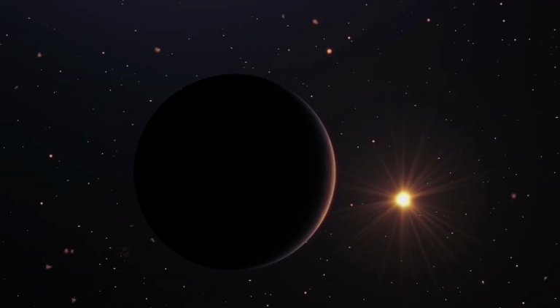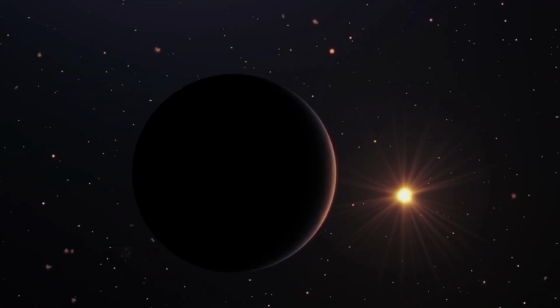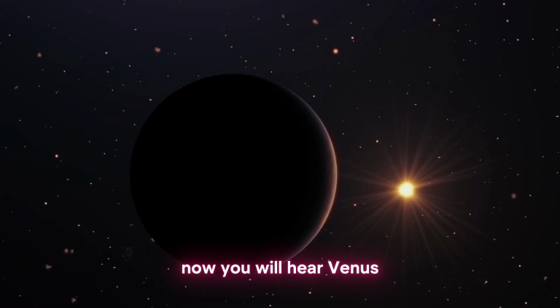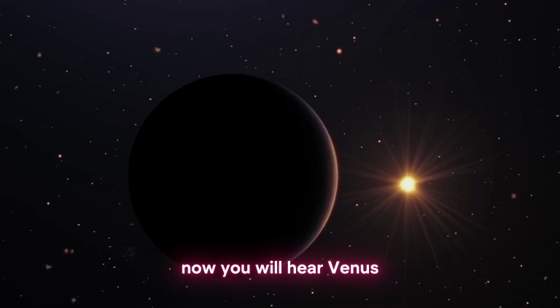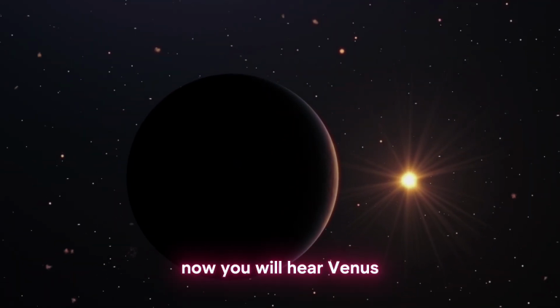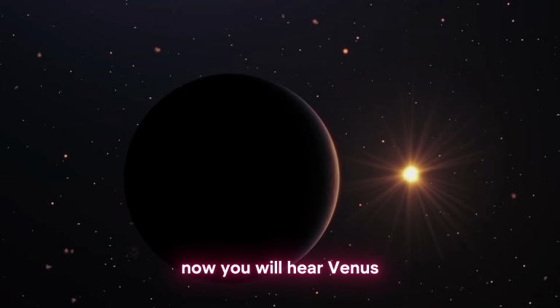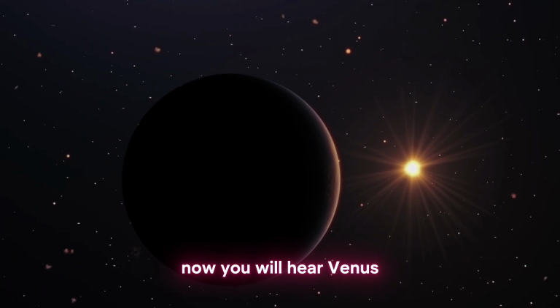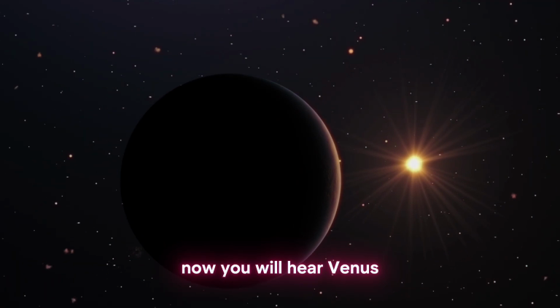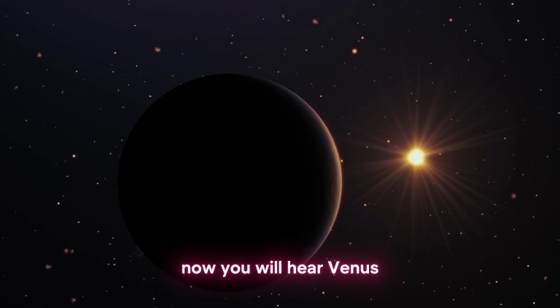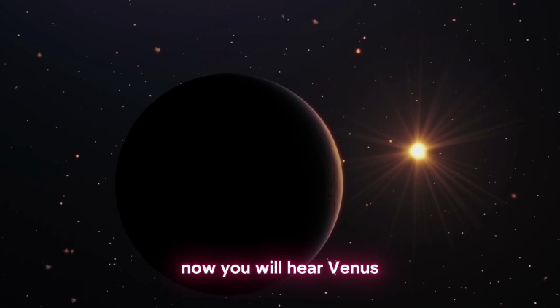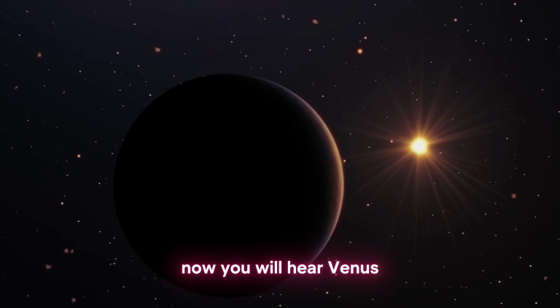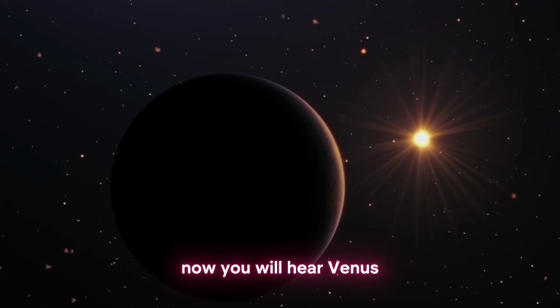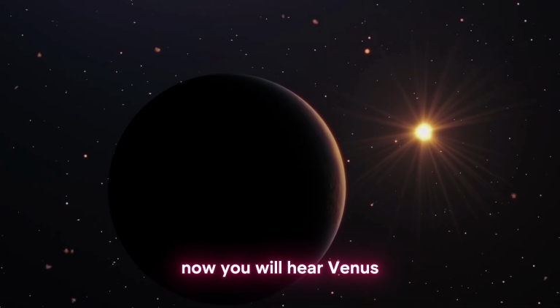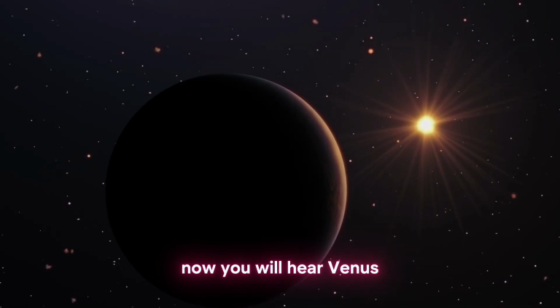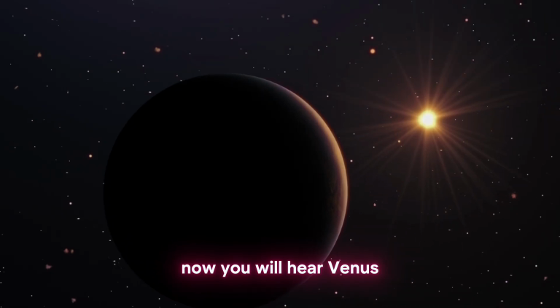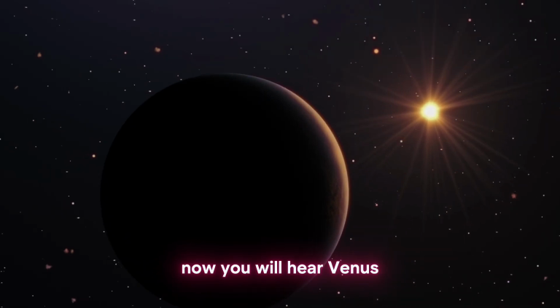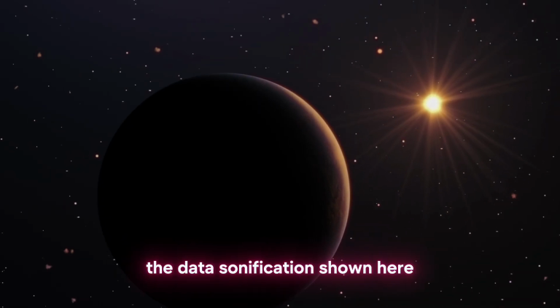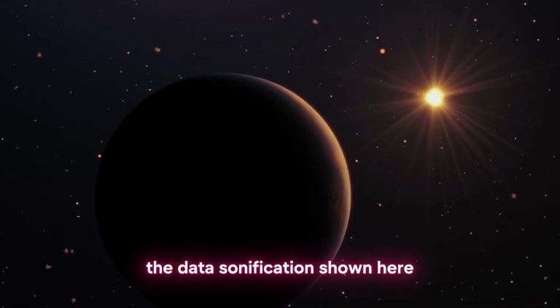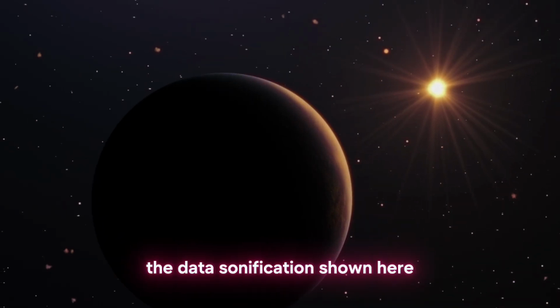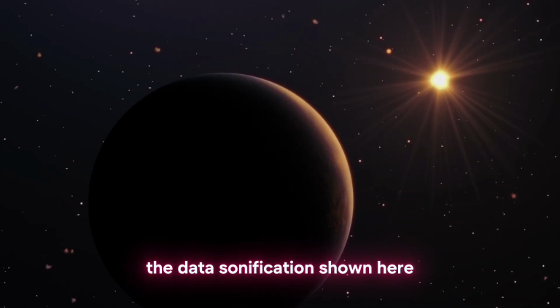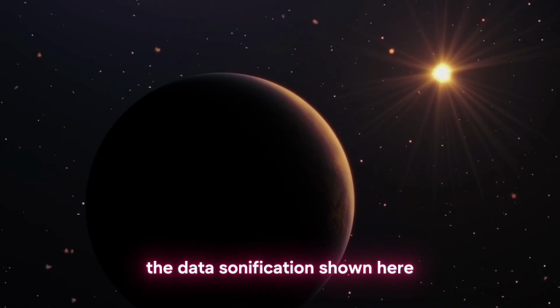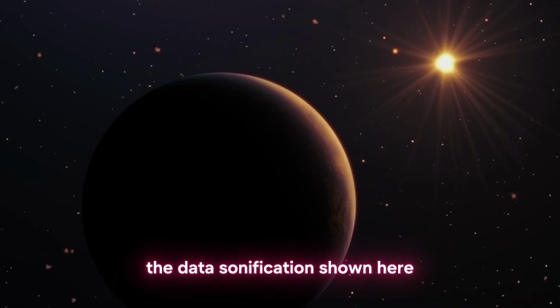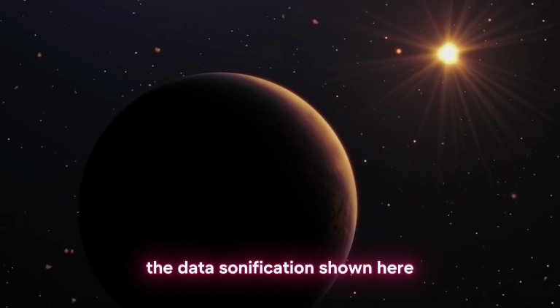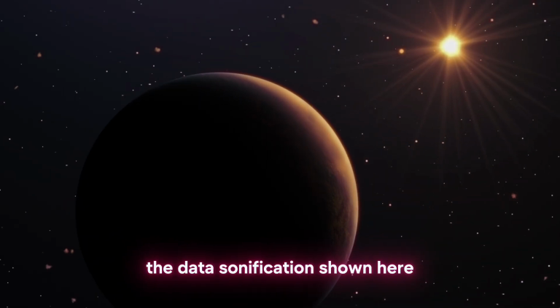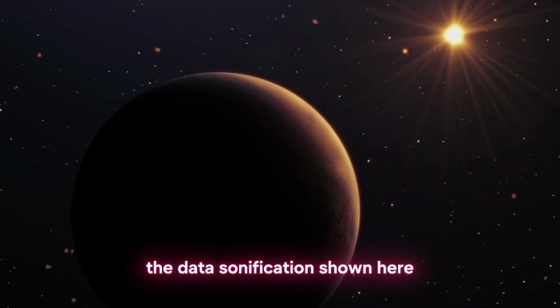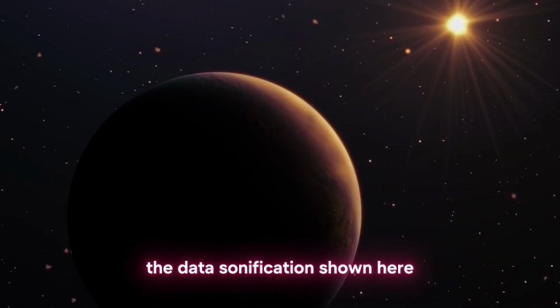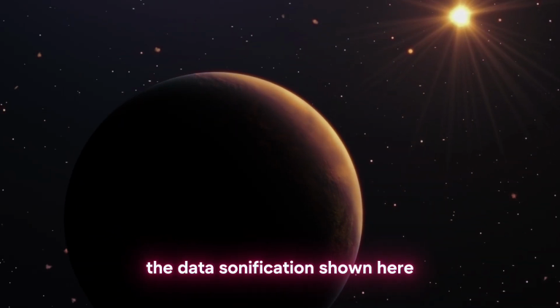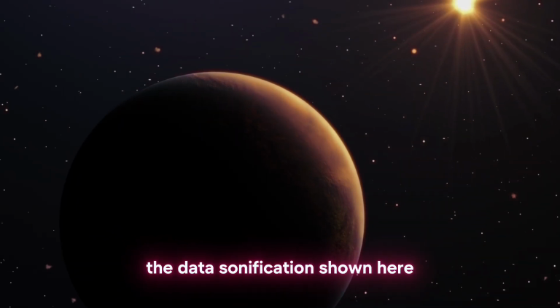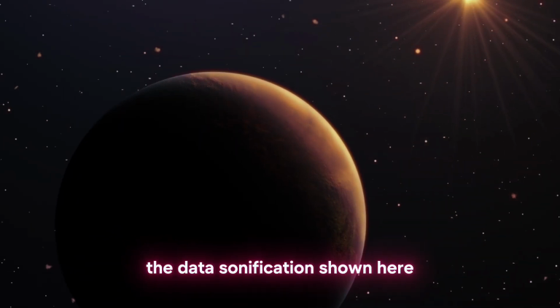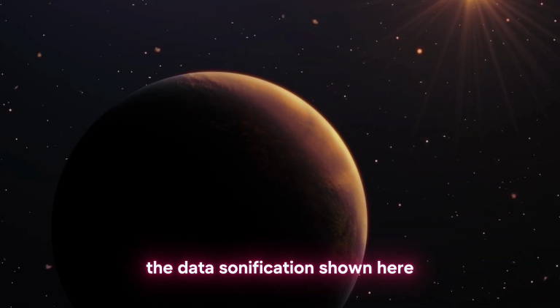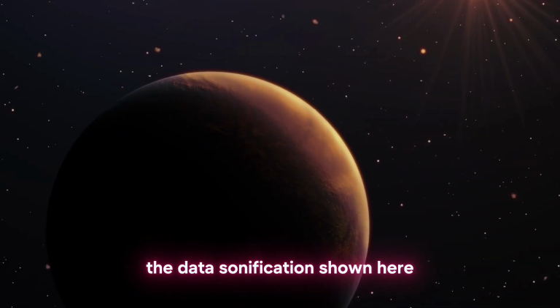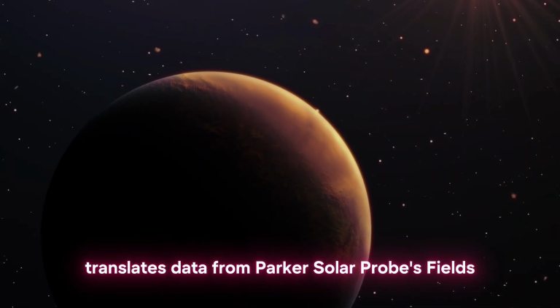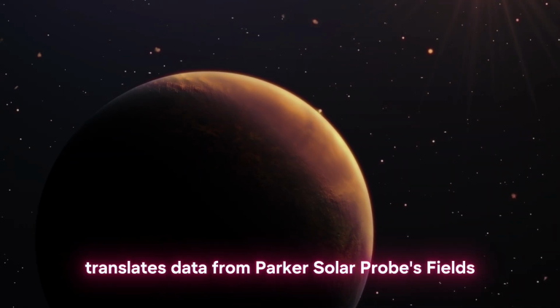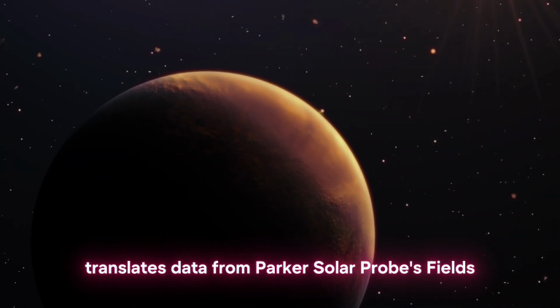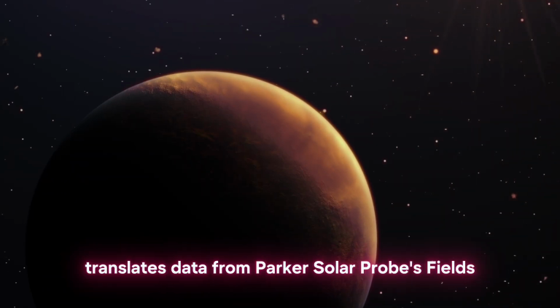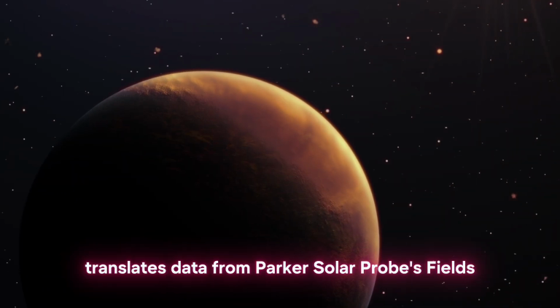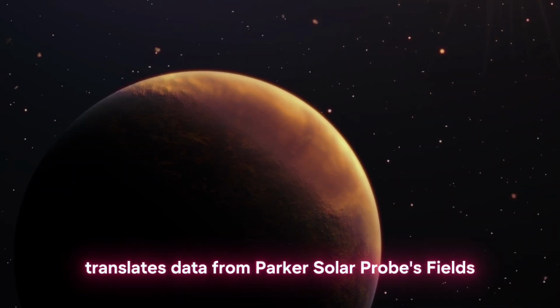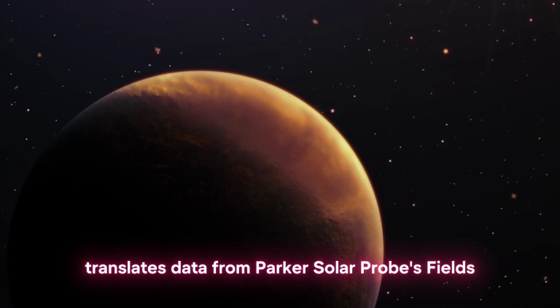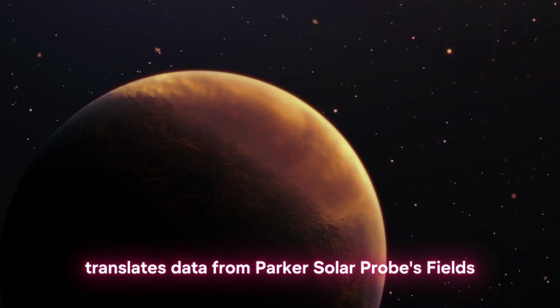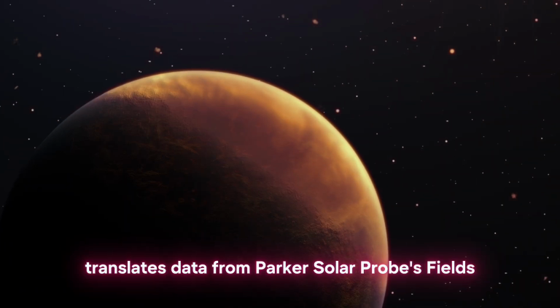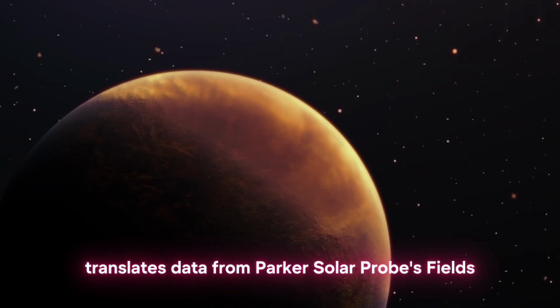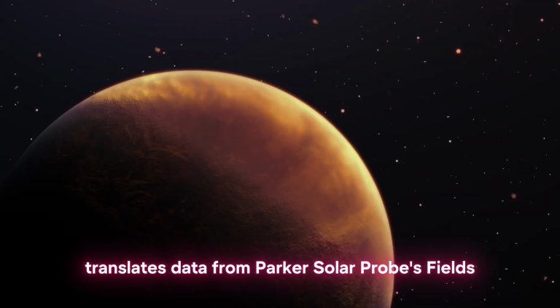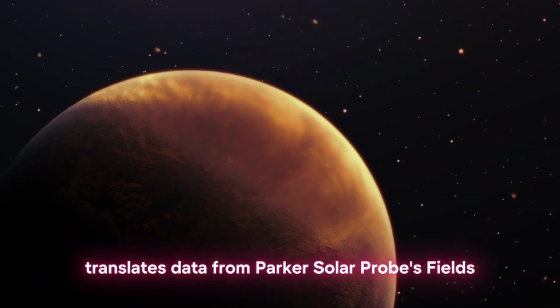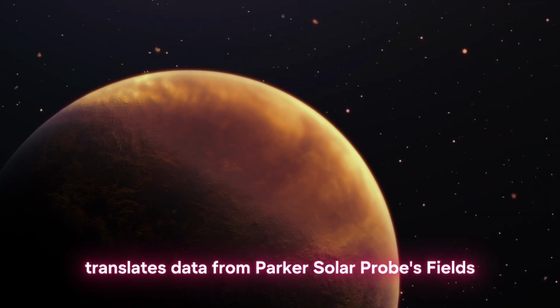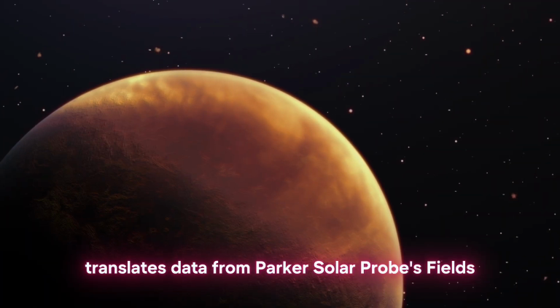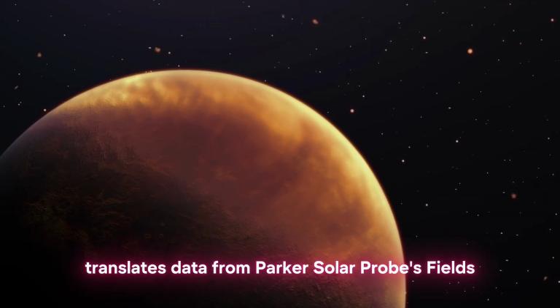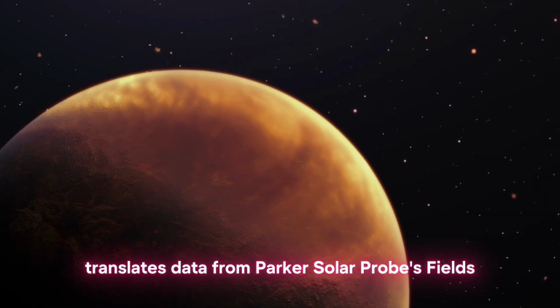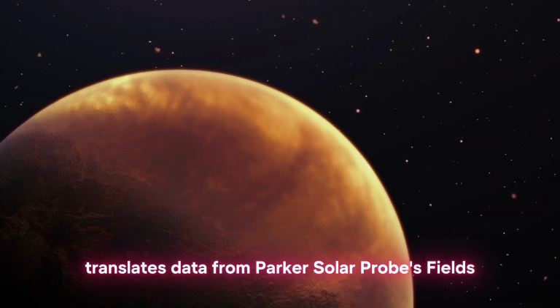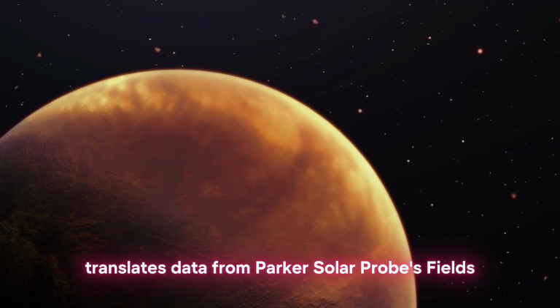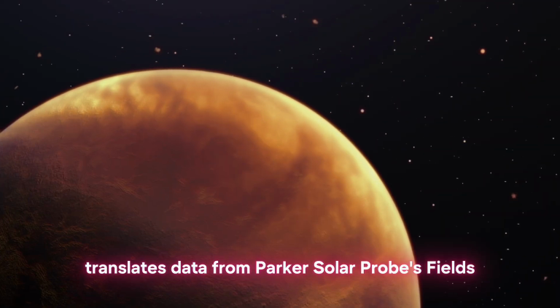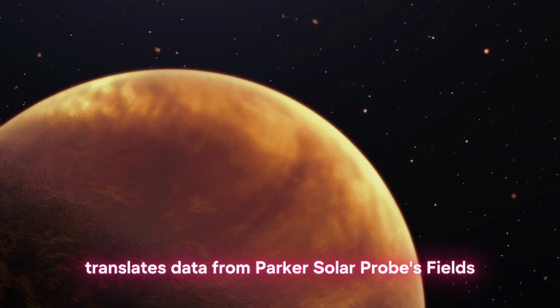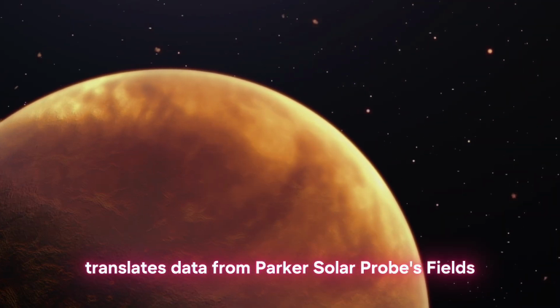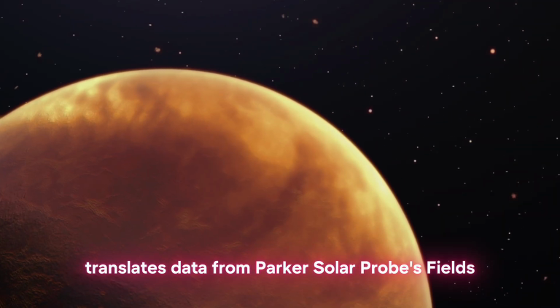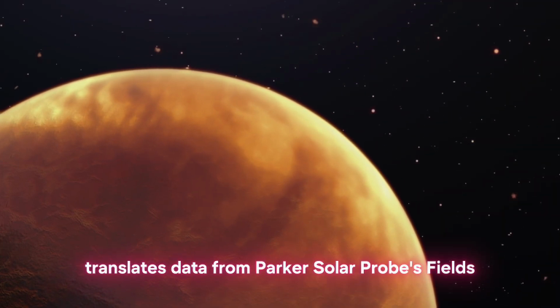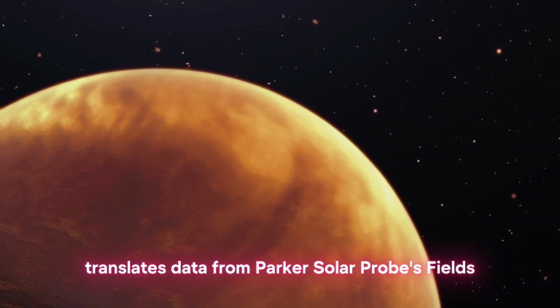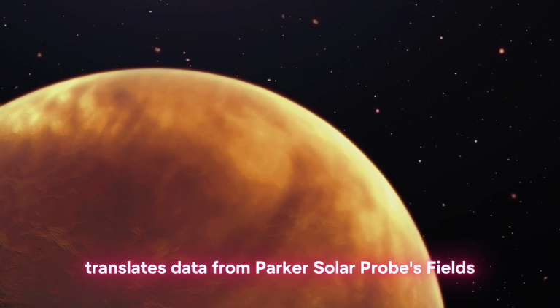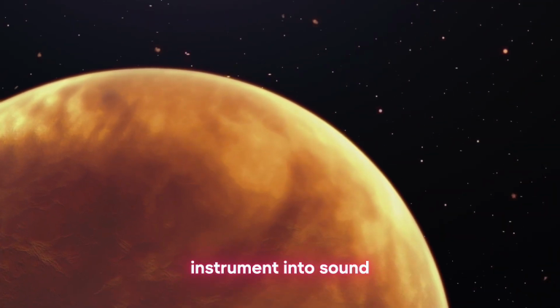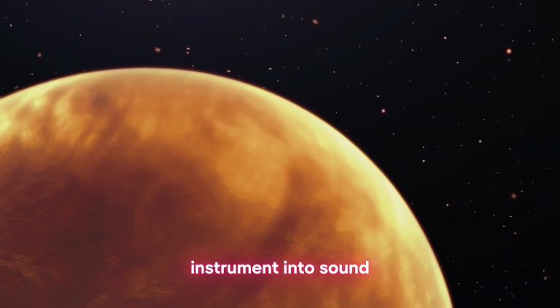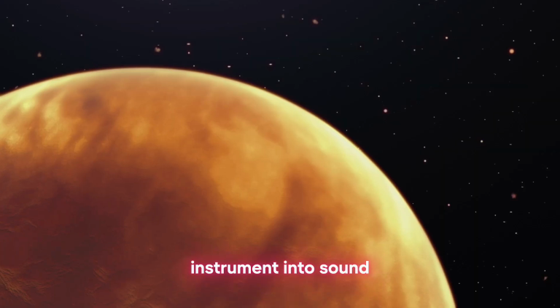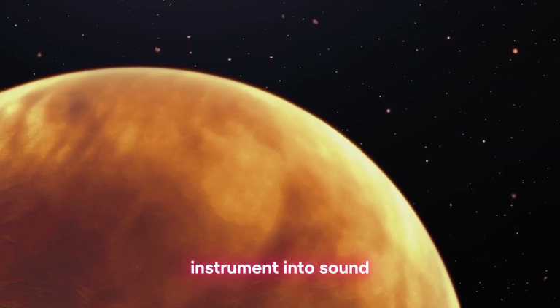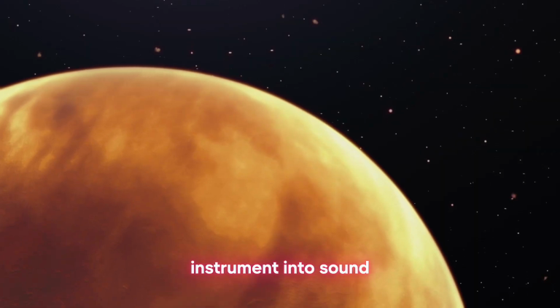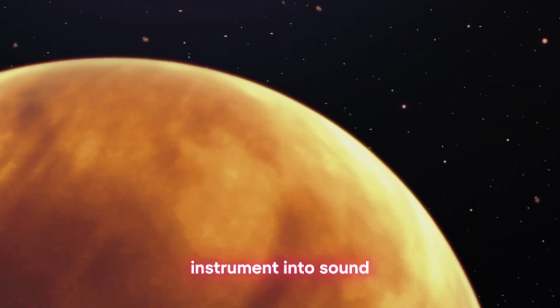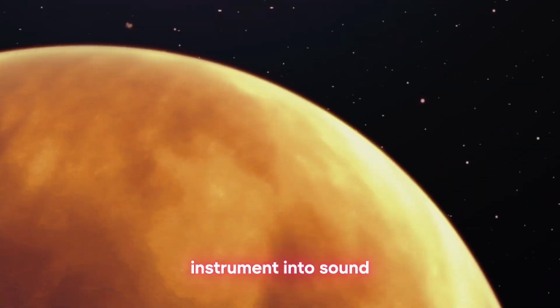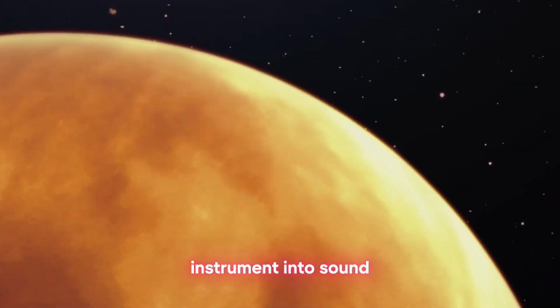Now you will hear Venus. The data sonification shown here translates data from Parker Solar Probe's Fields instrument into sound.